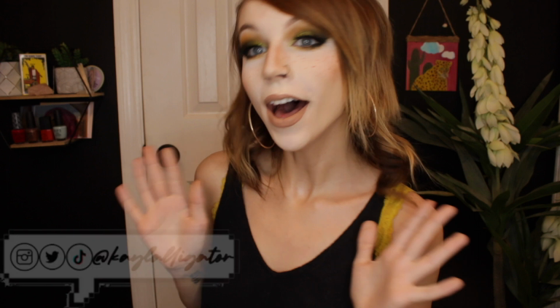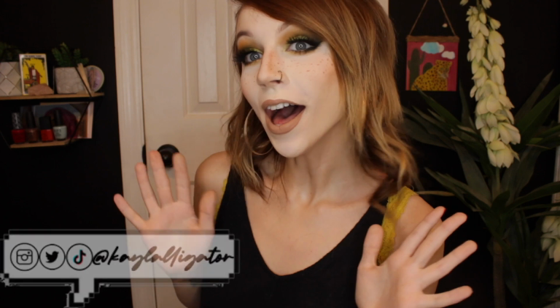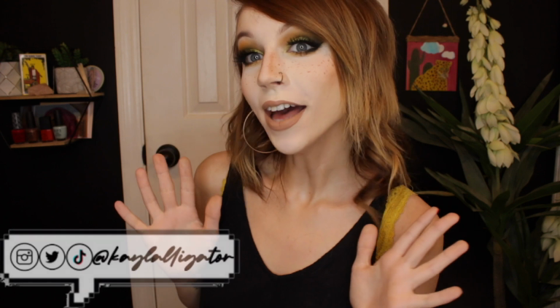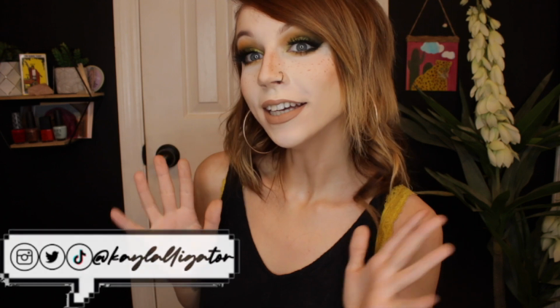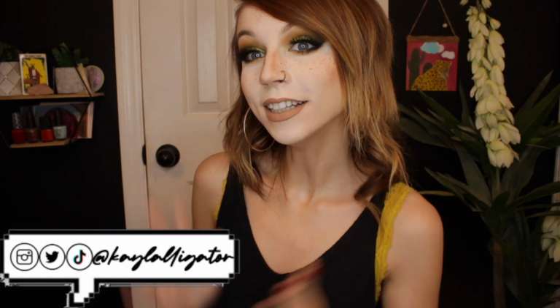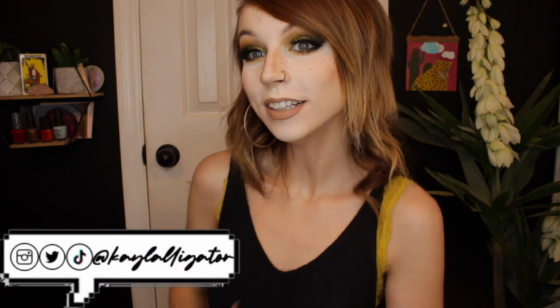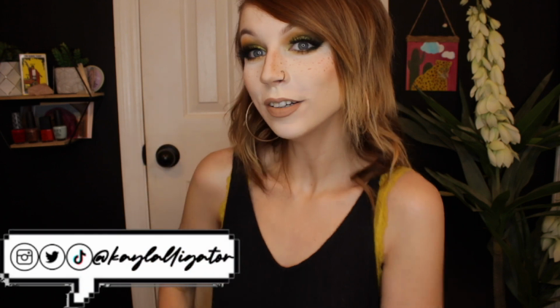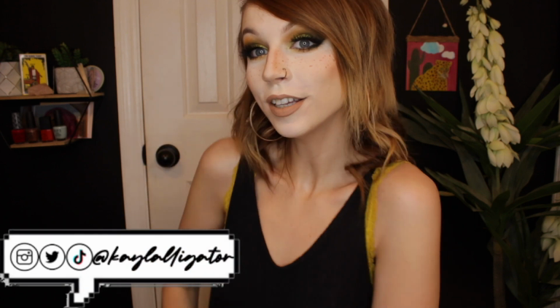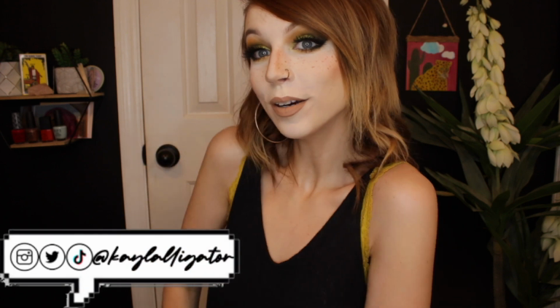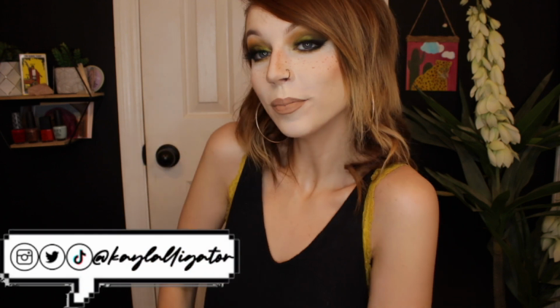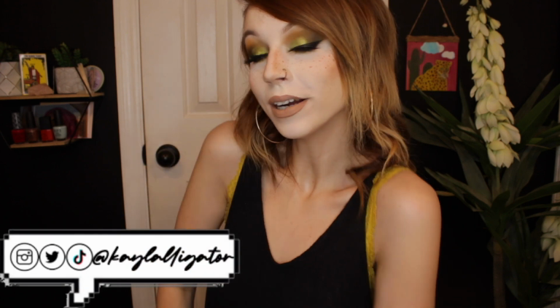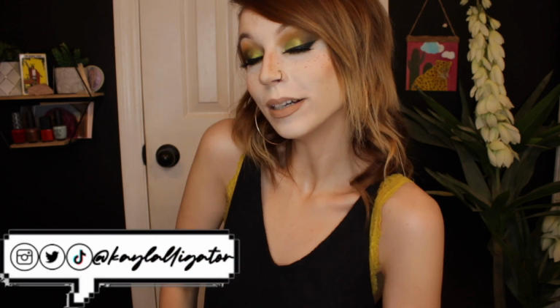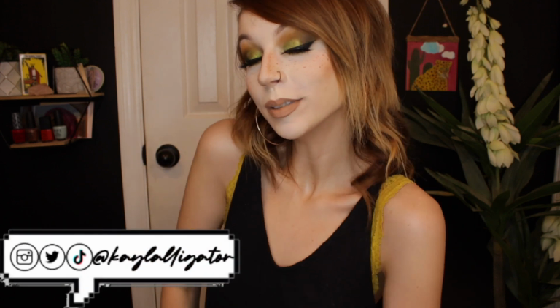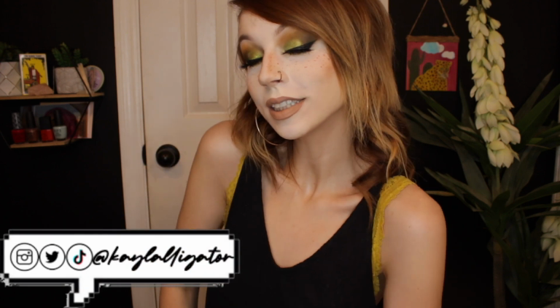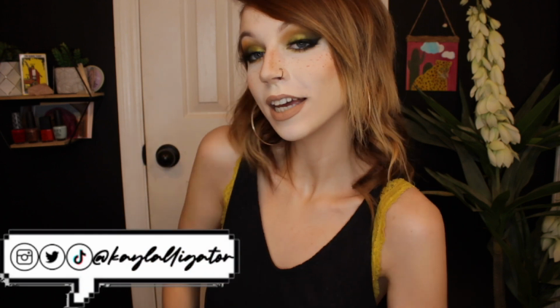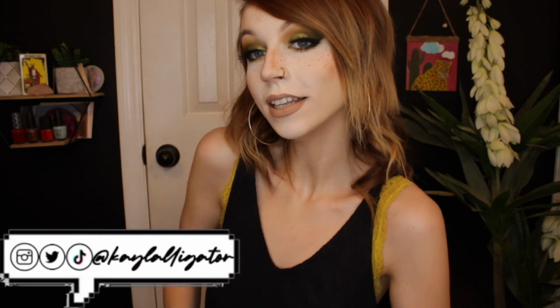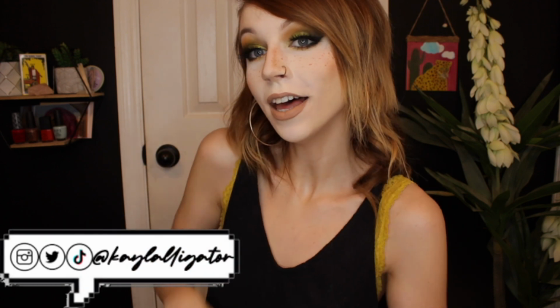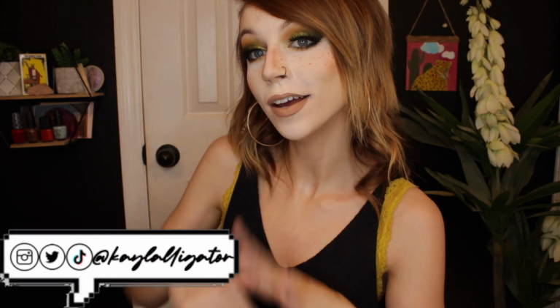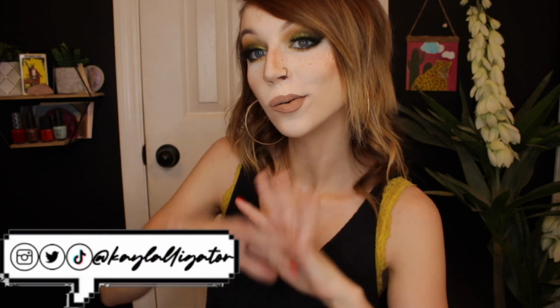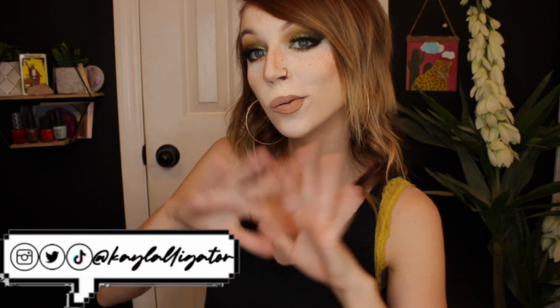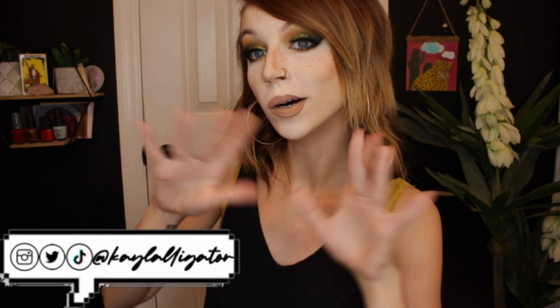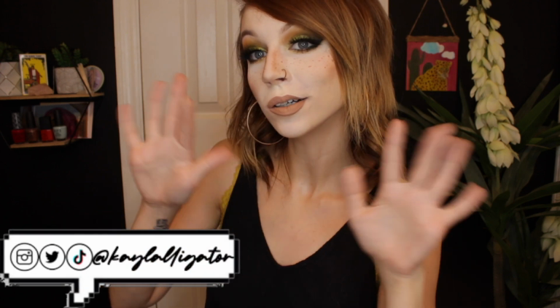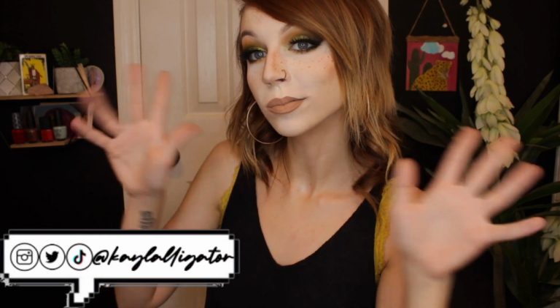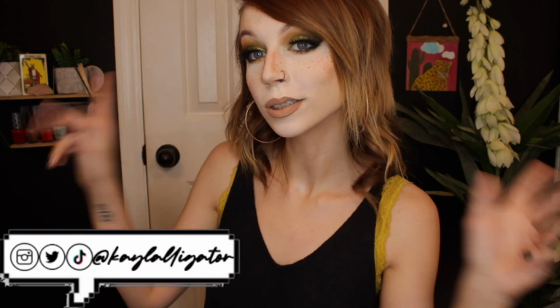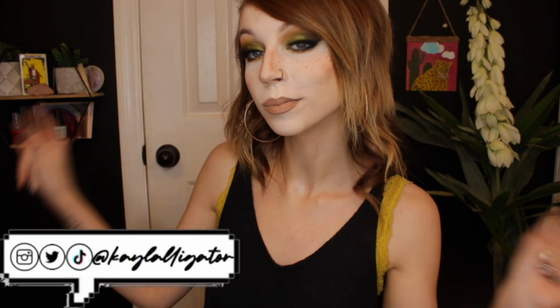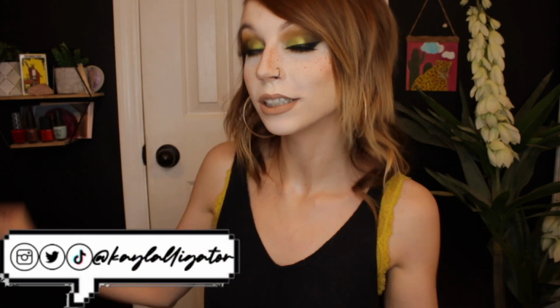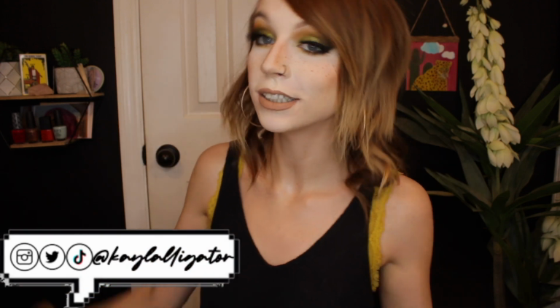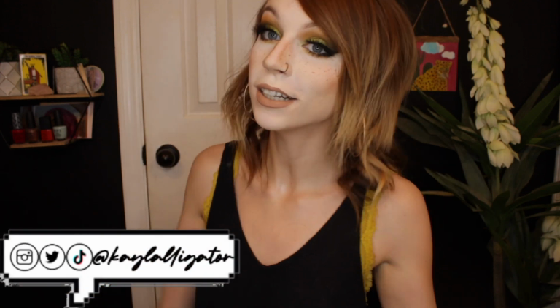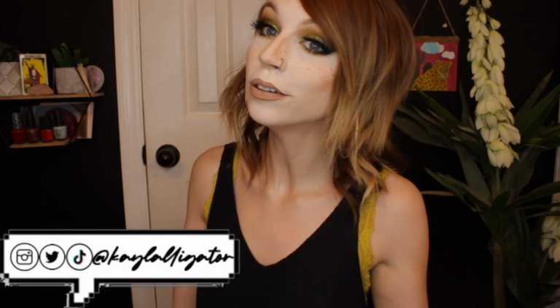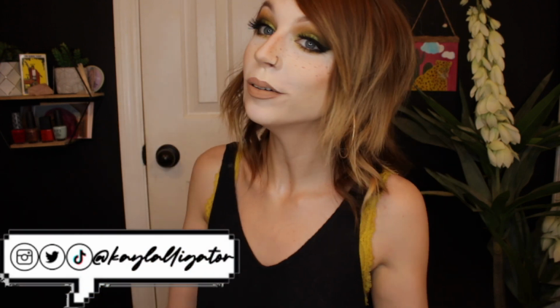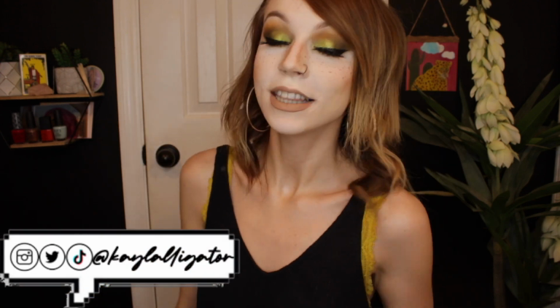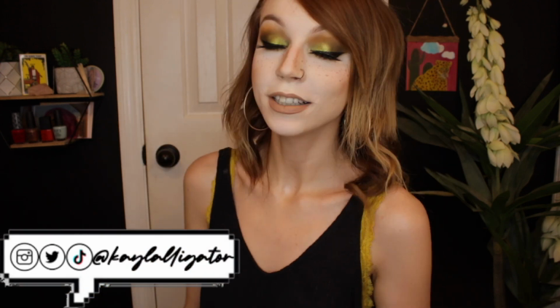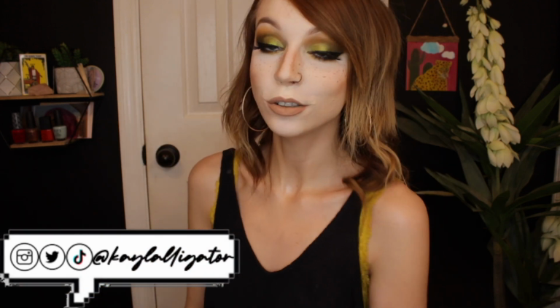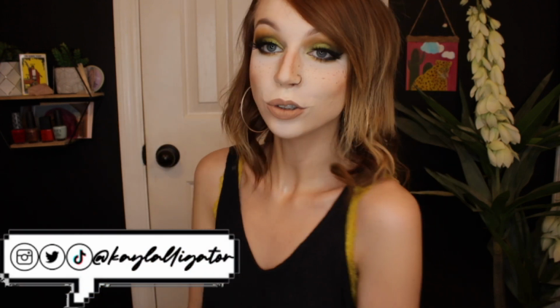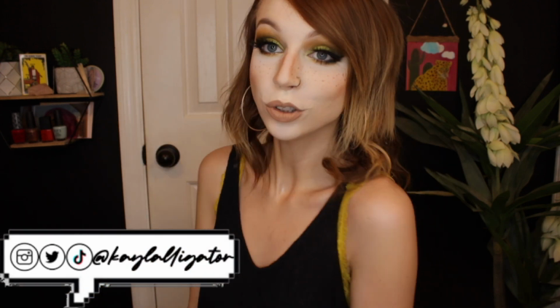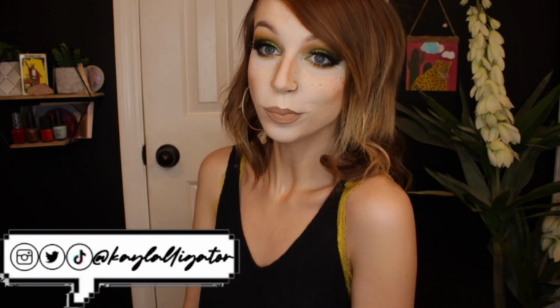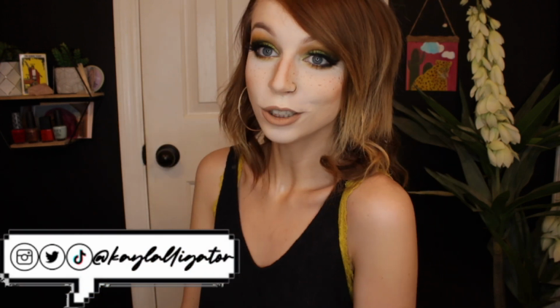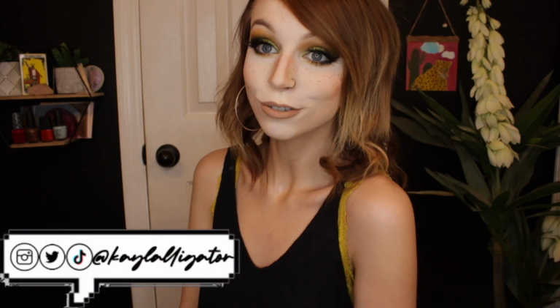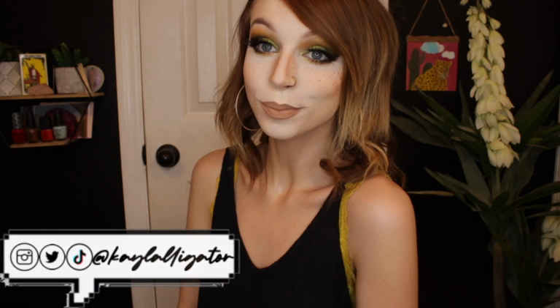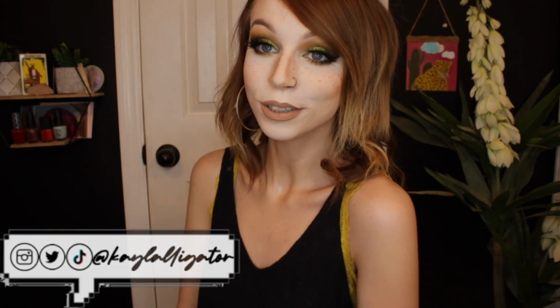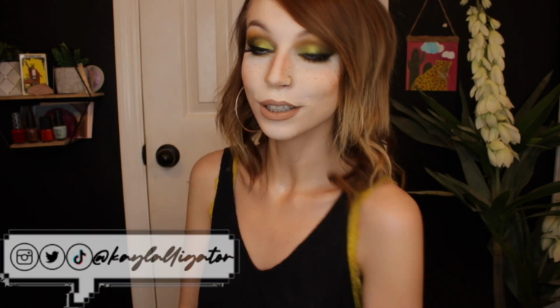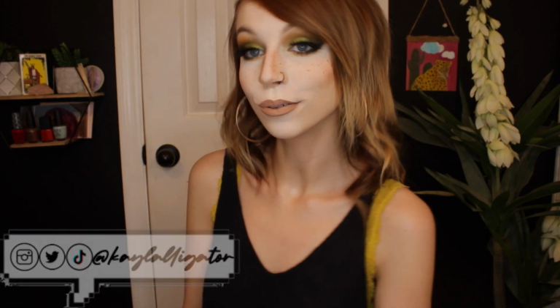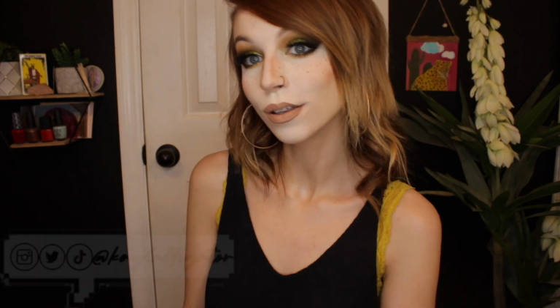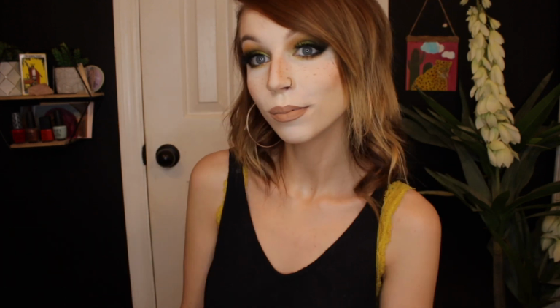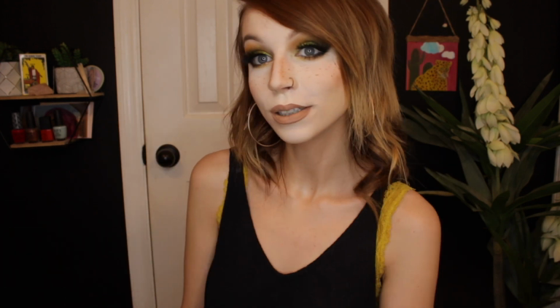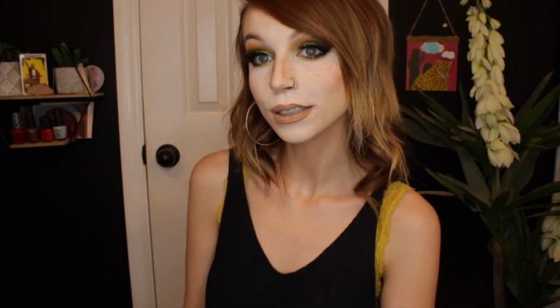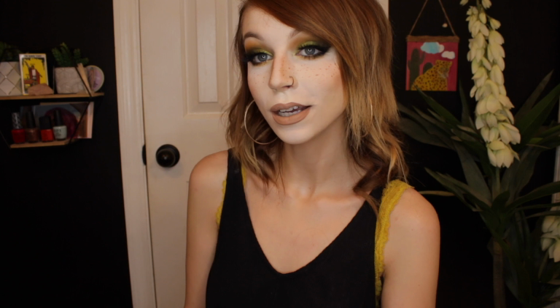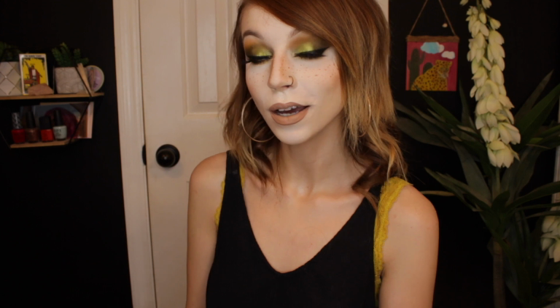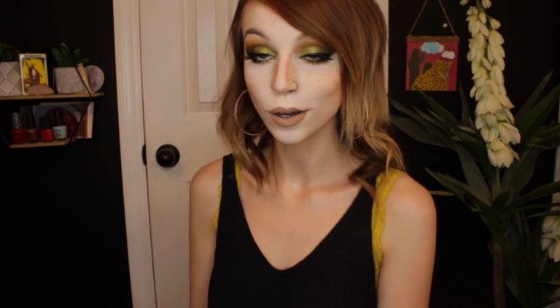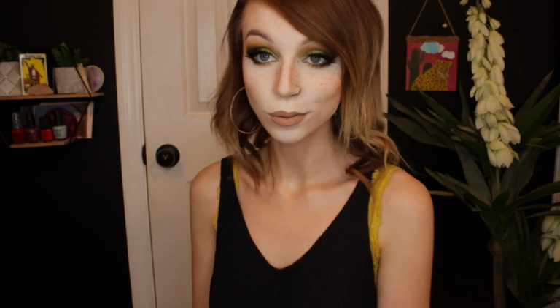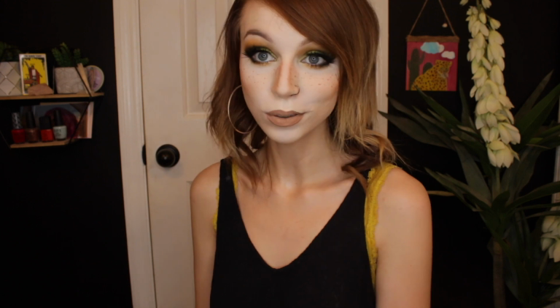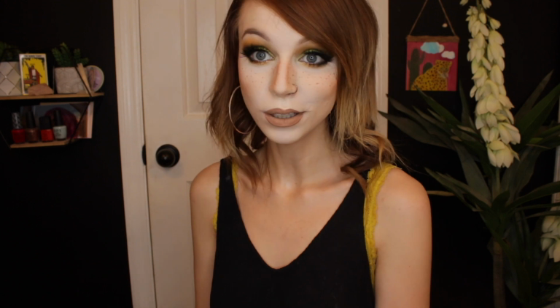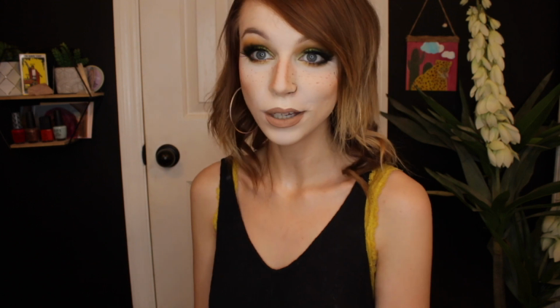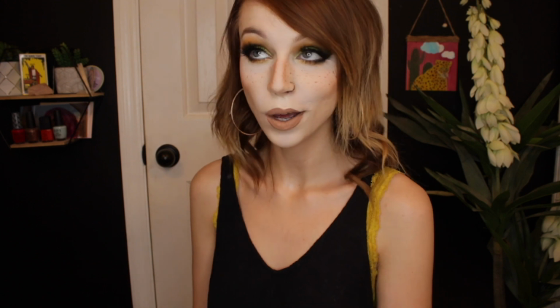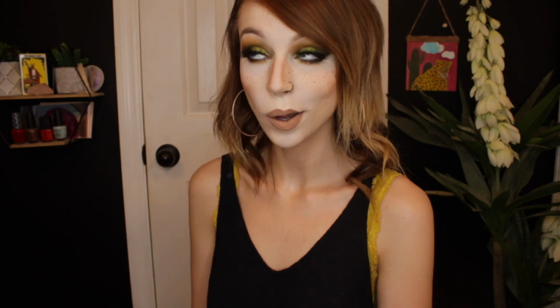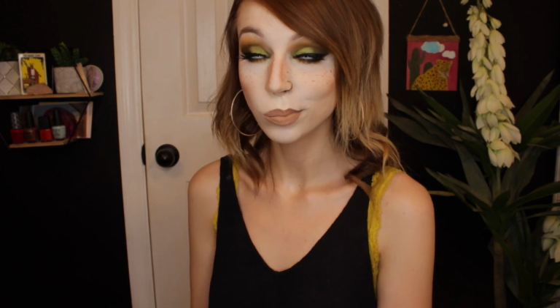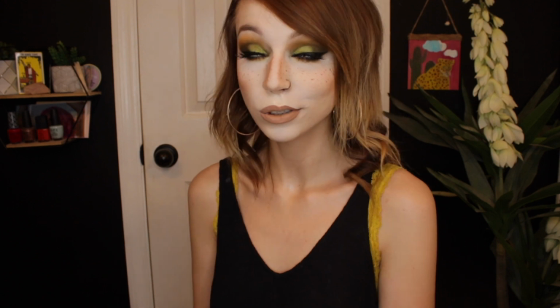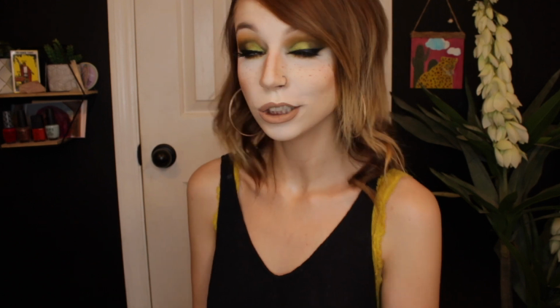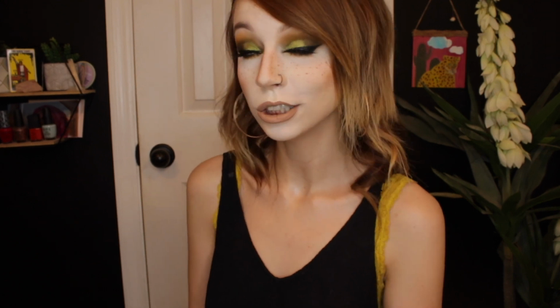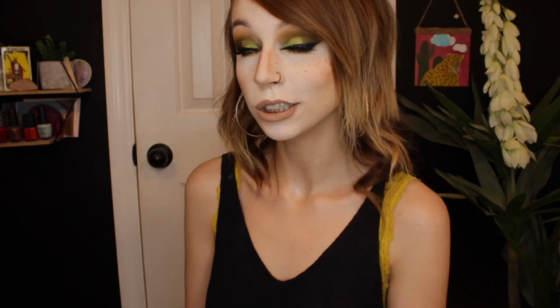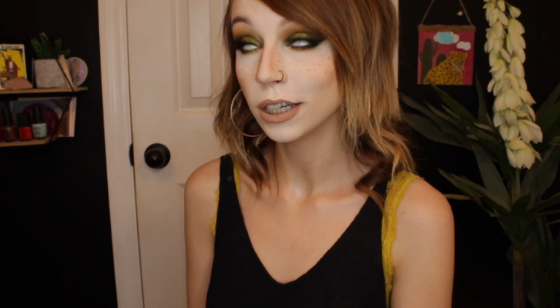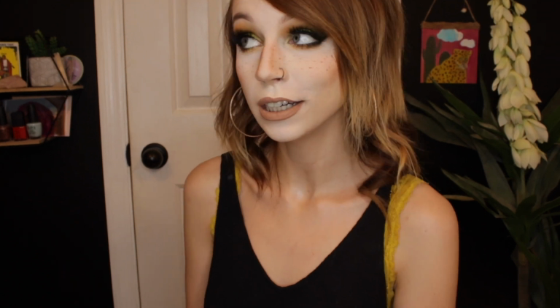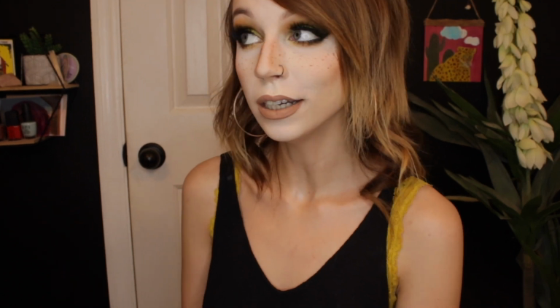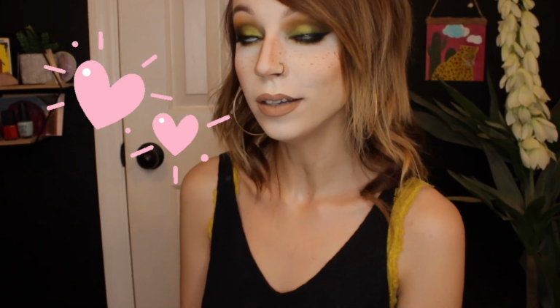Hi! Hello there! My name is Kayla and welcome to my channel. Thank you so much for being here with me today. I really appreciate it.